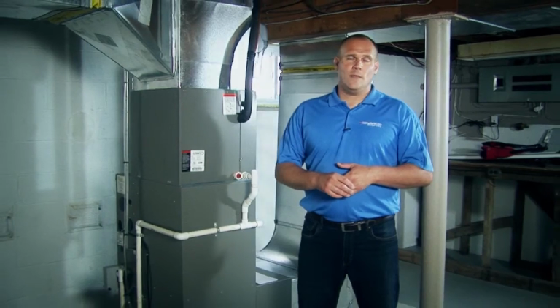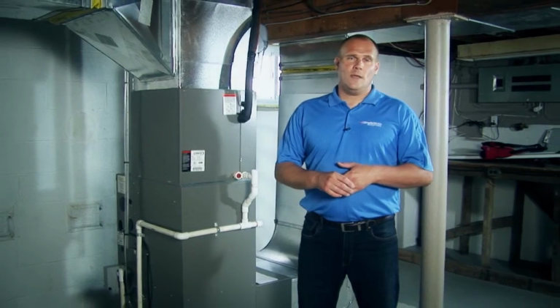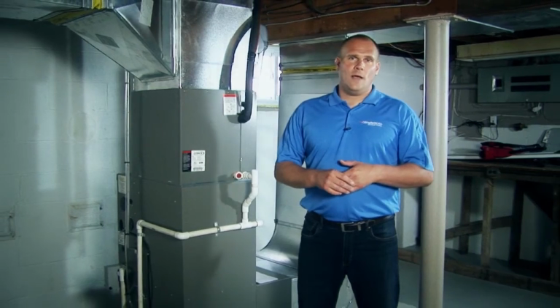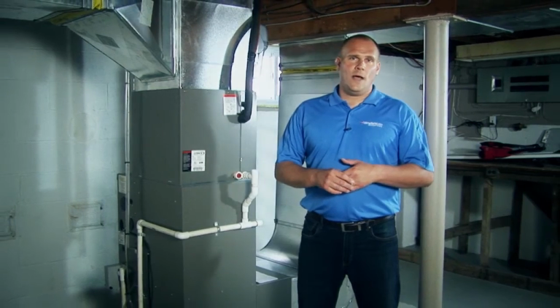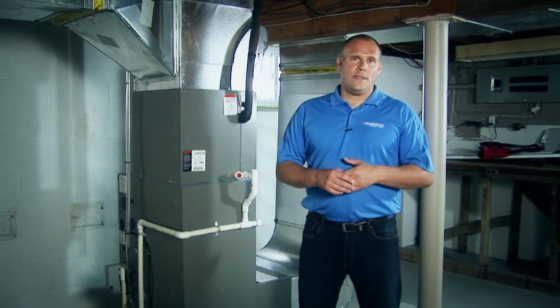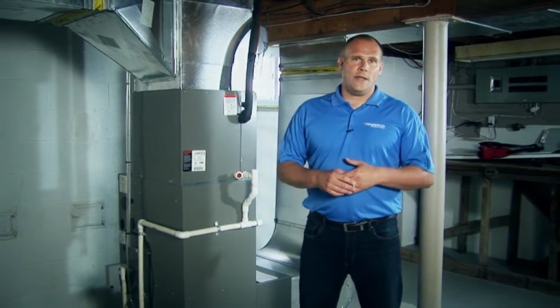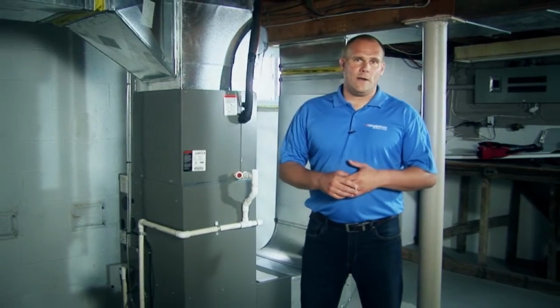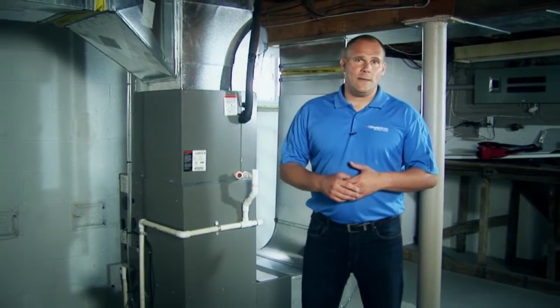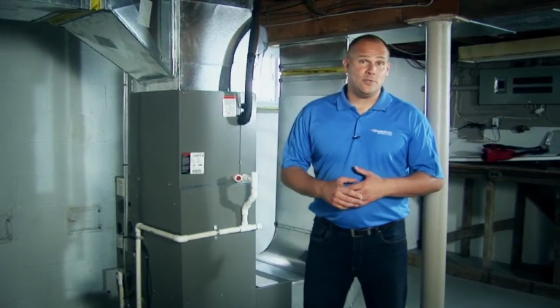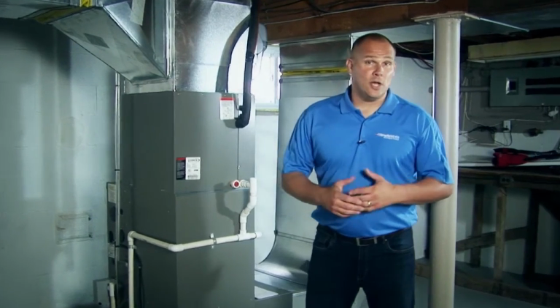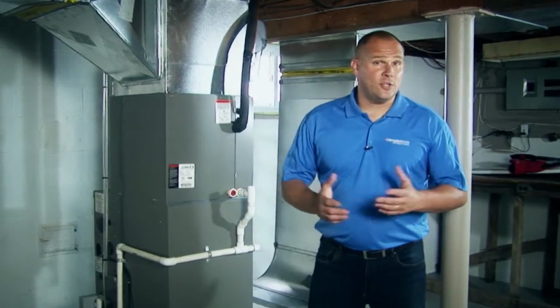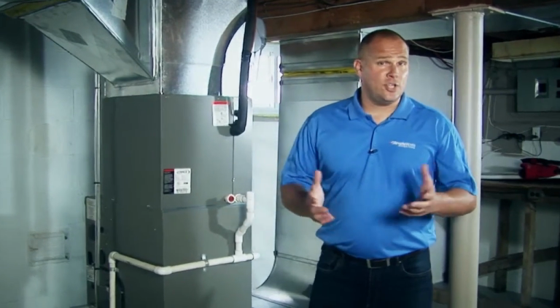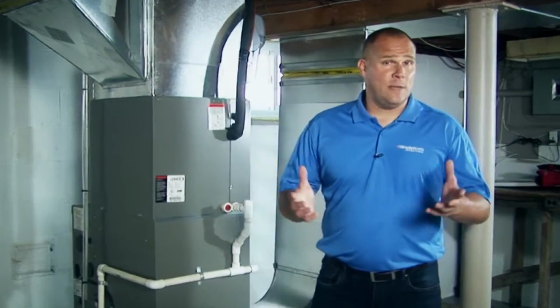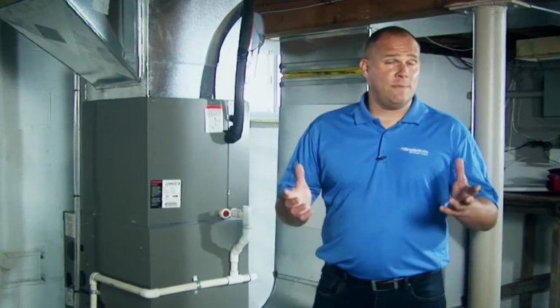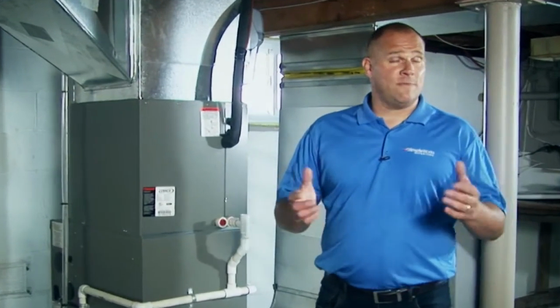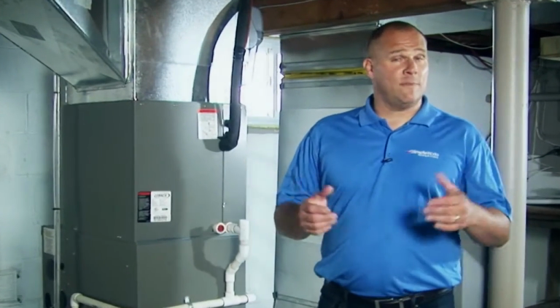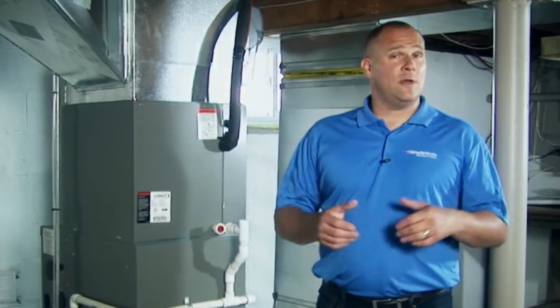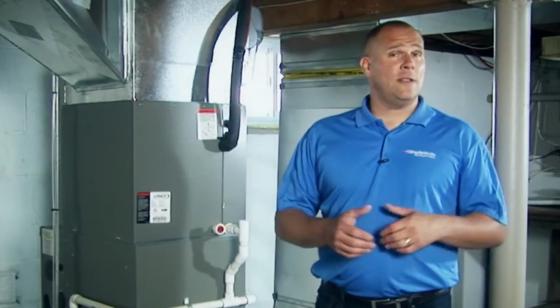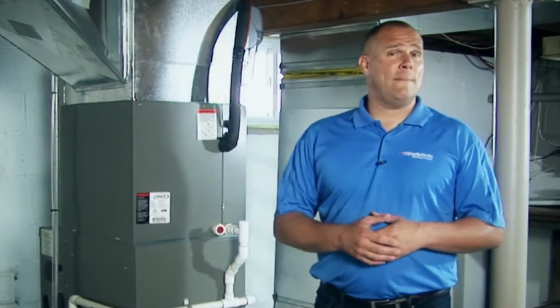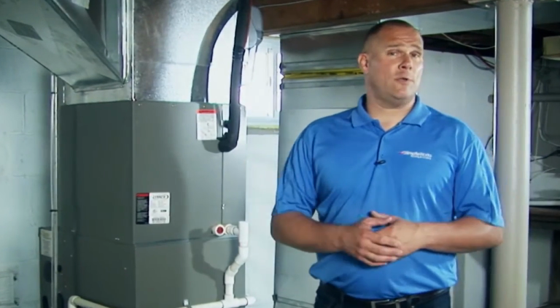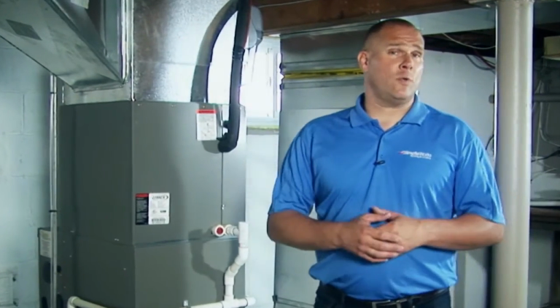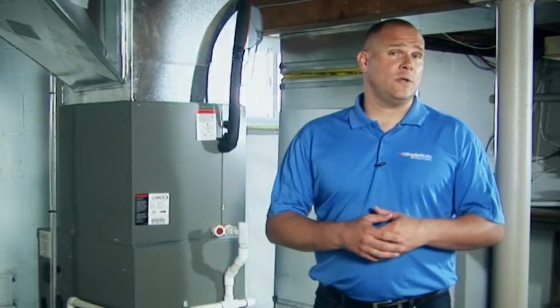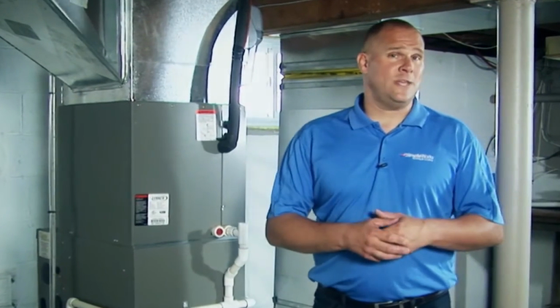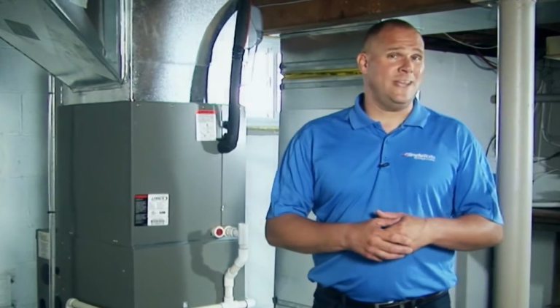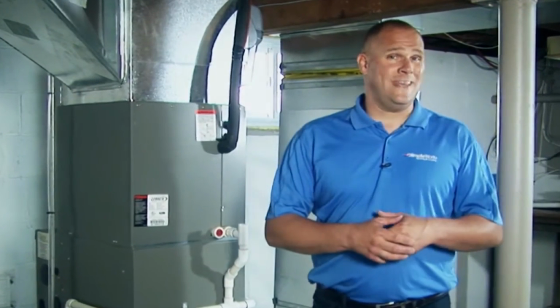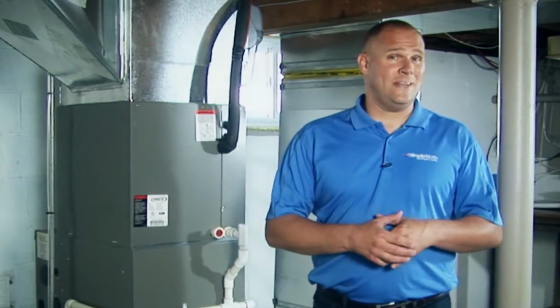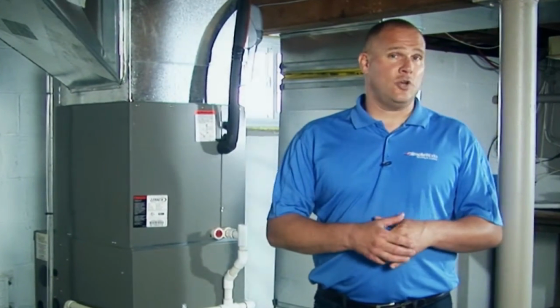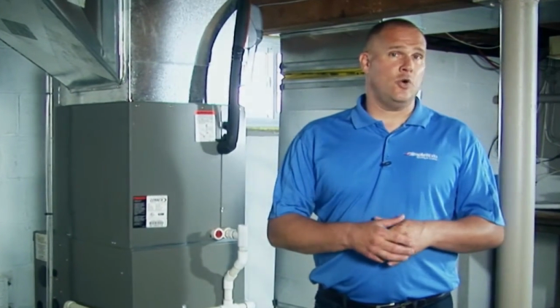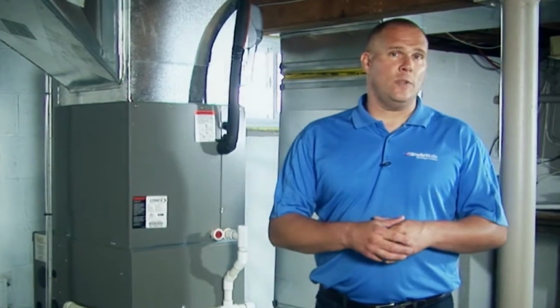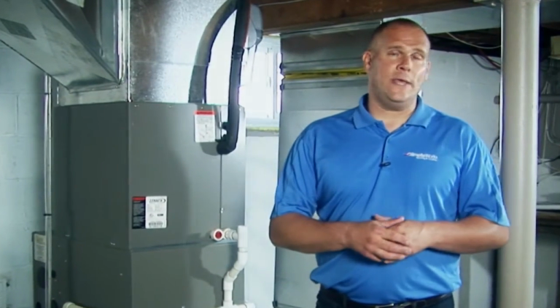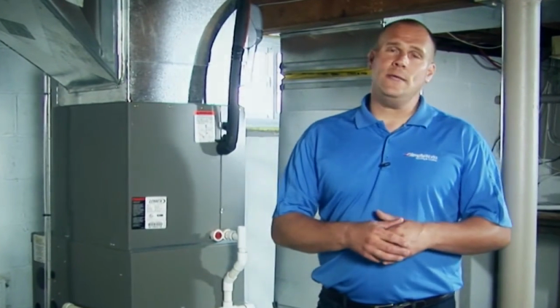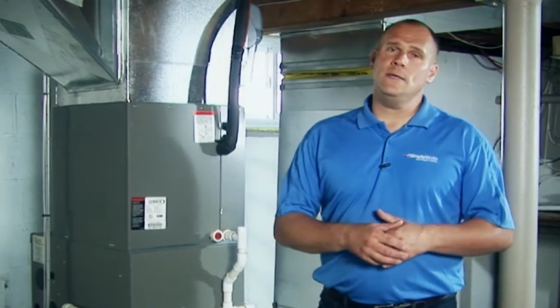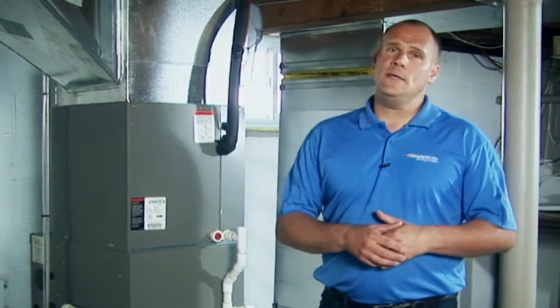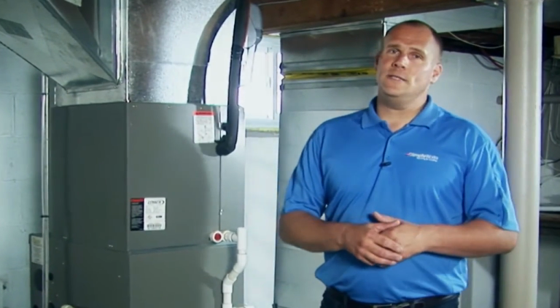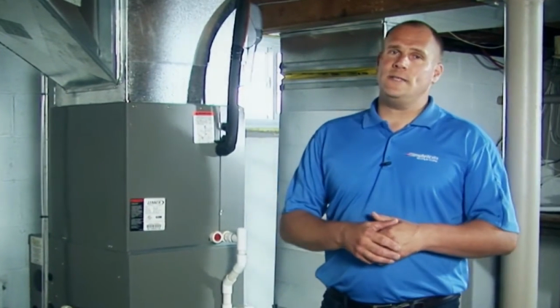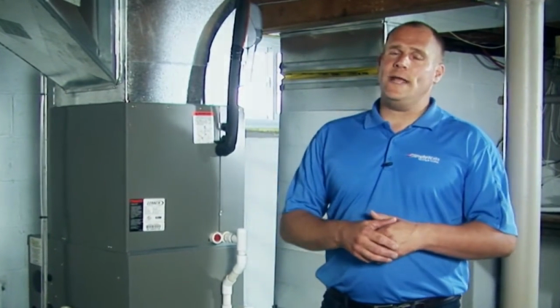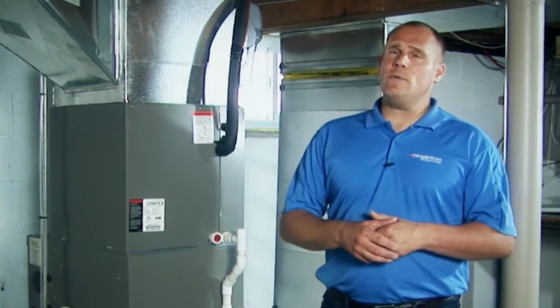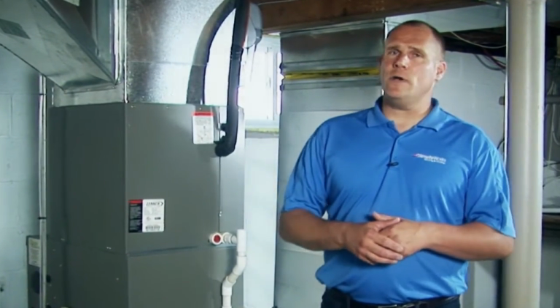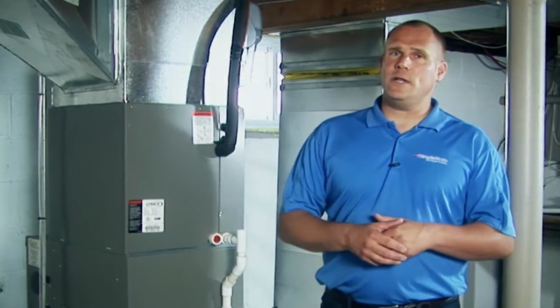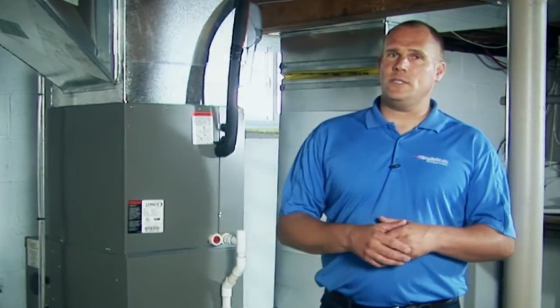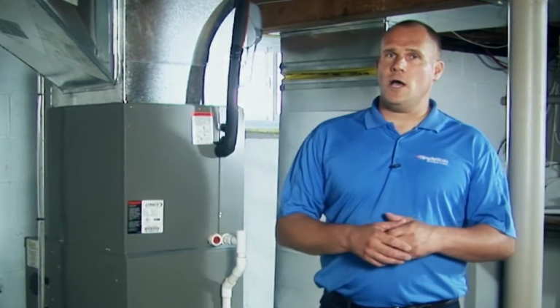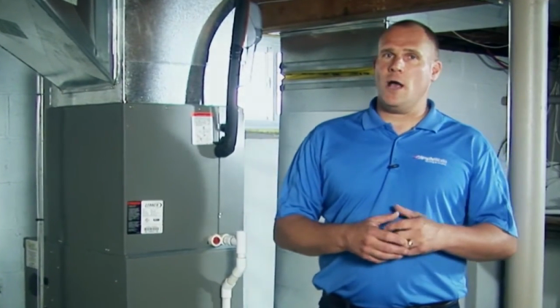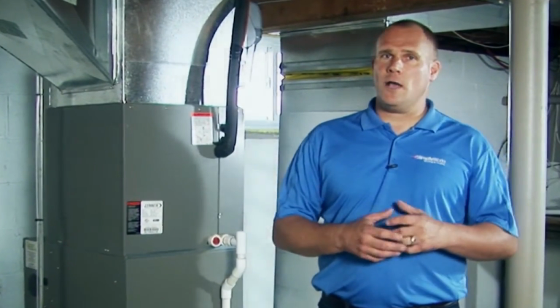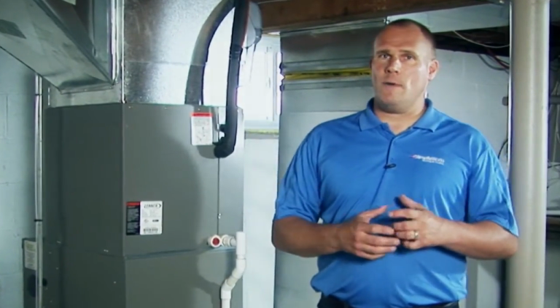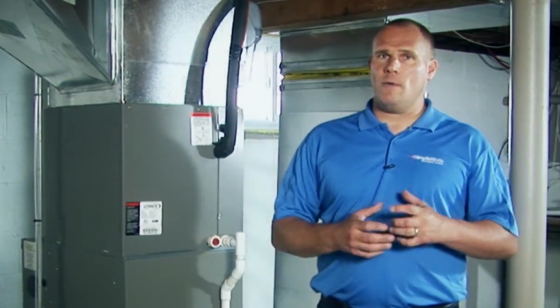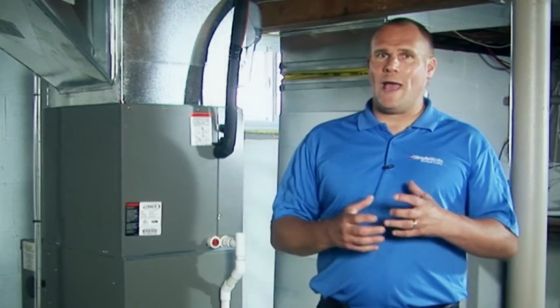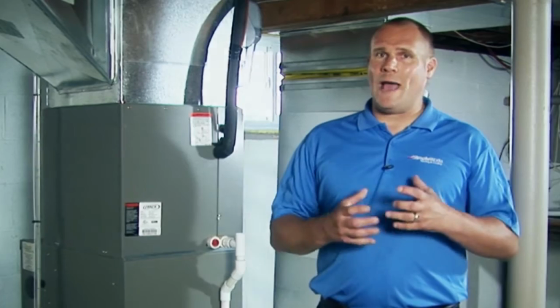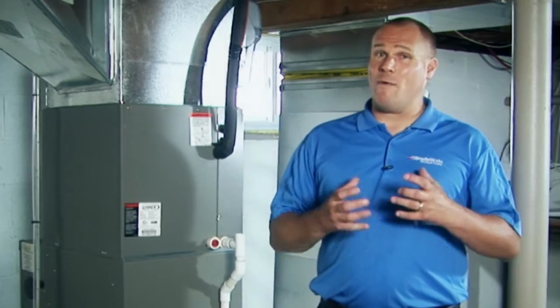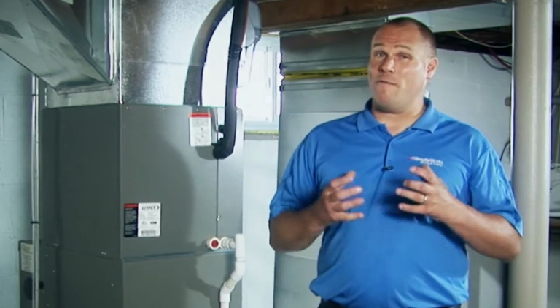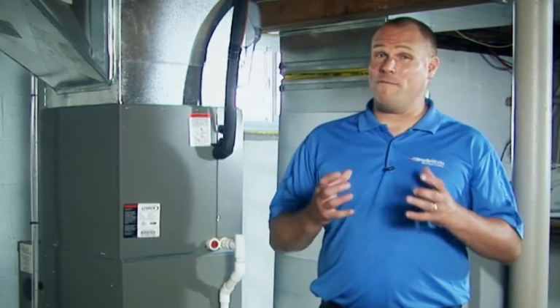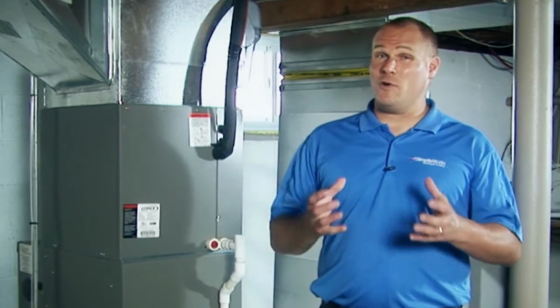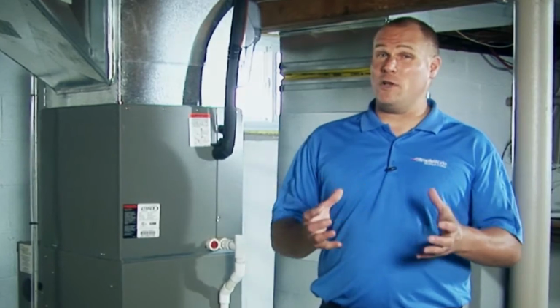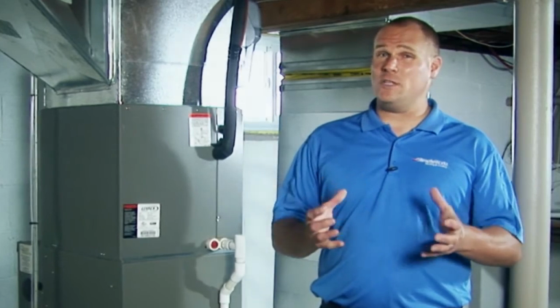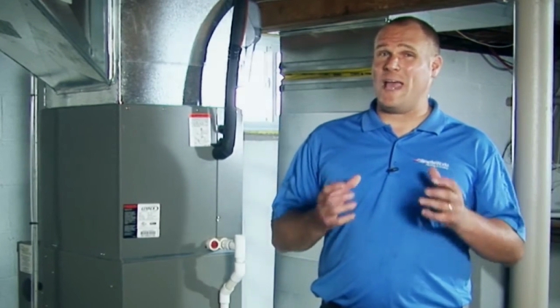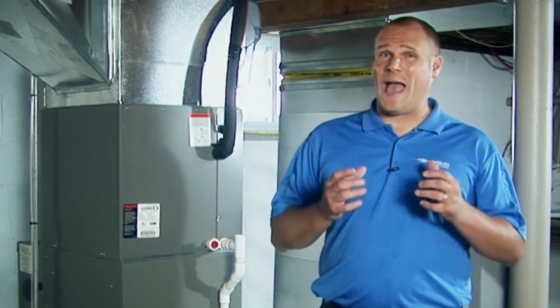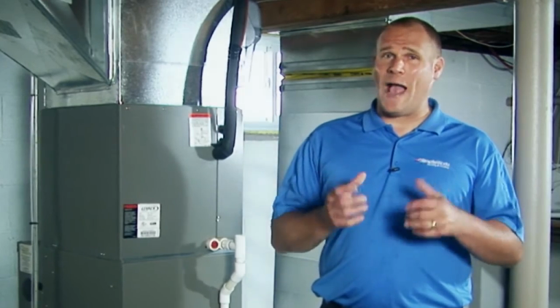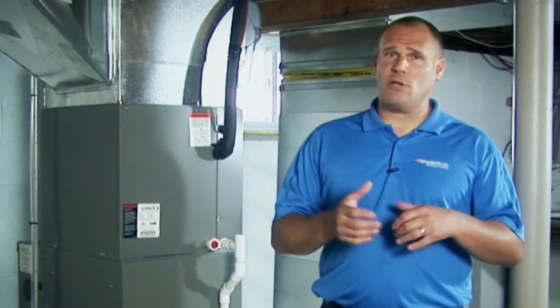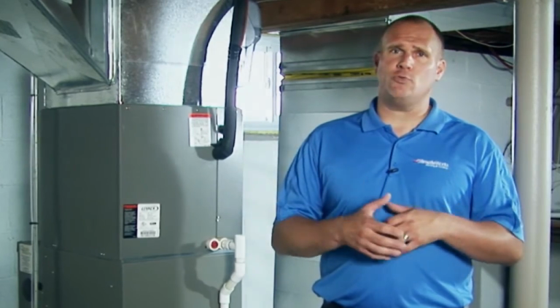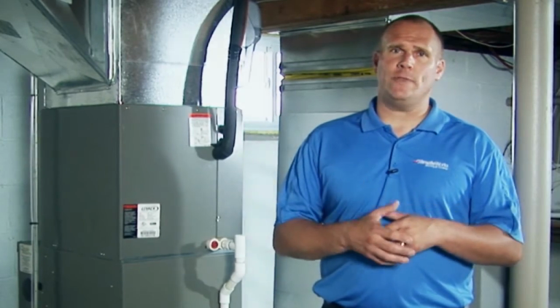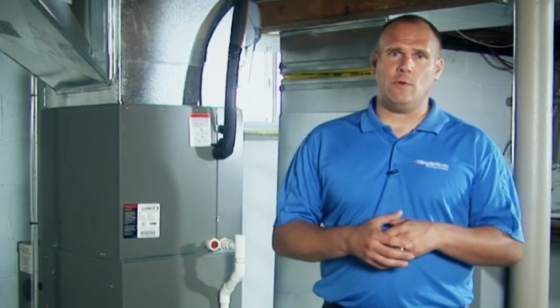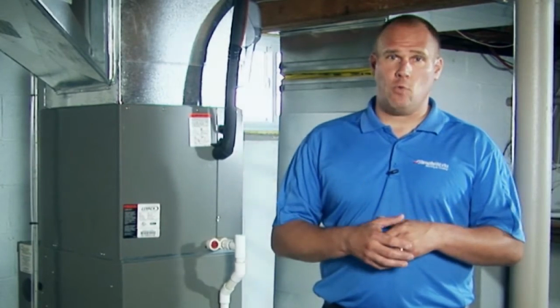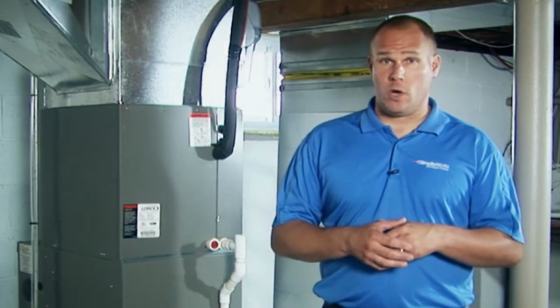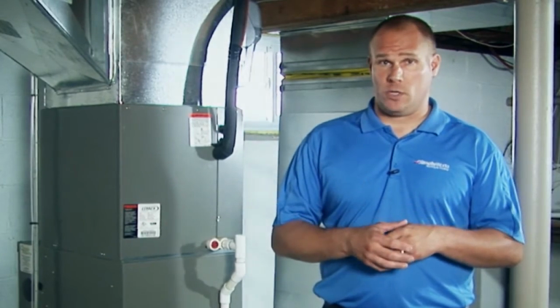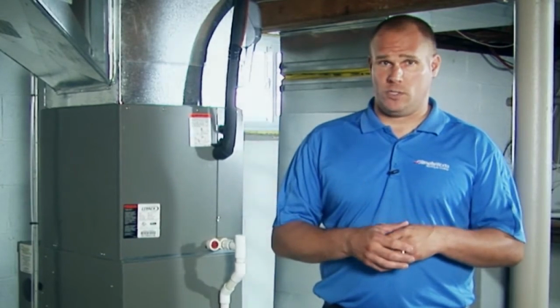Hi there, I'm John Chapin from ClimateWorks Heating and Cooling. Today we're going to talk about how a furnace actually works.